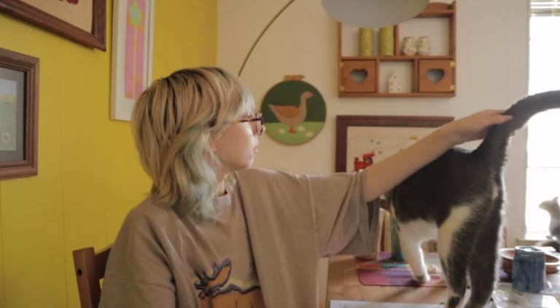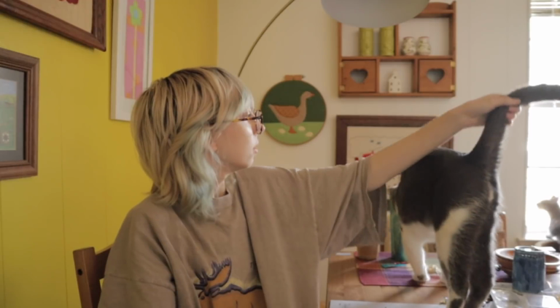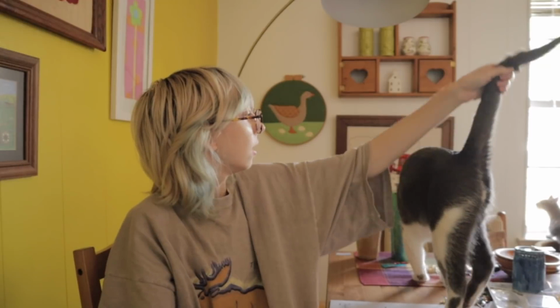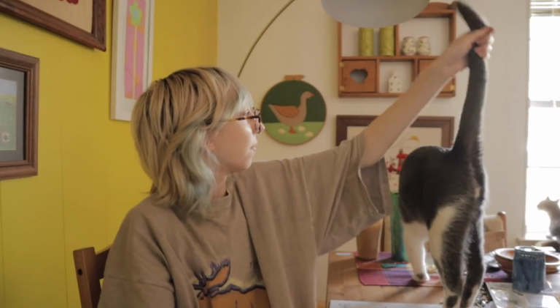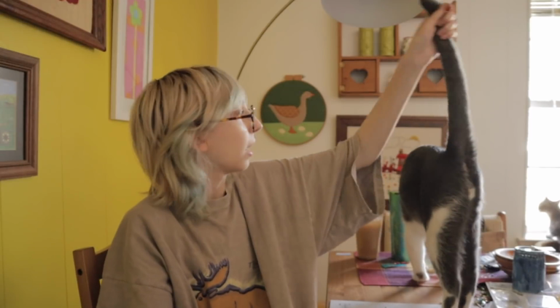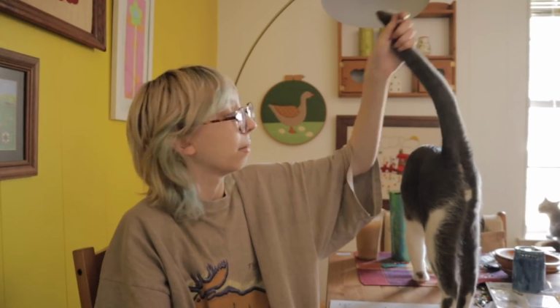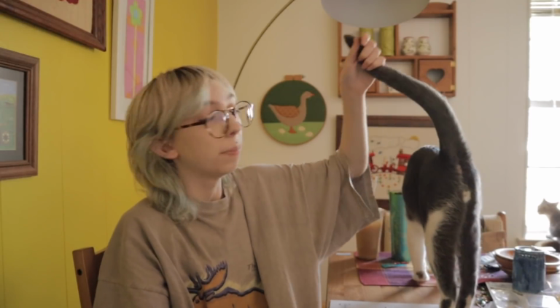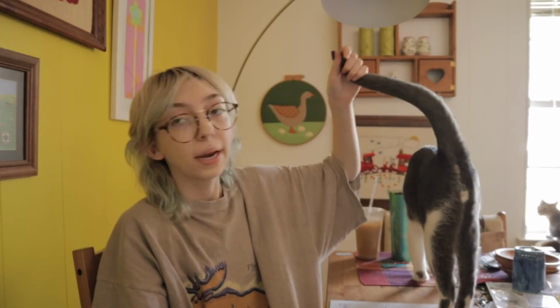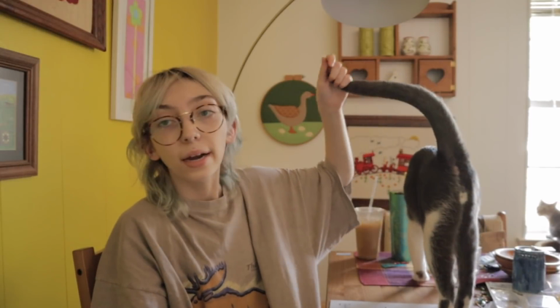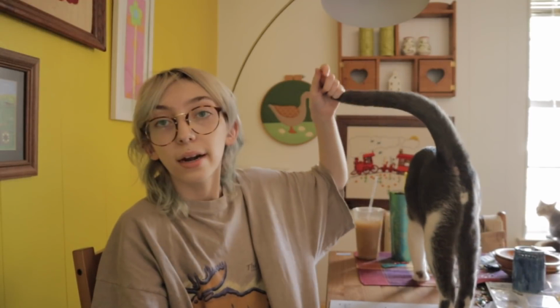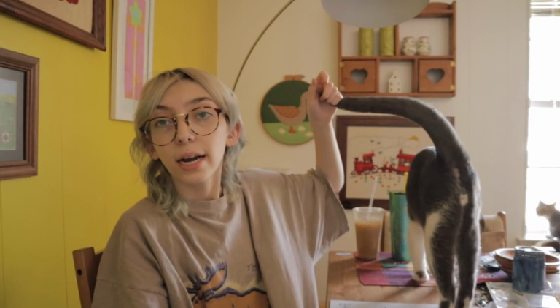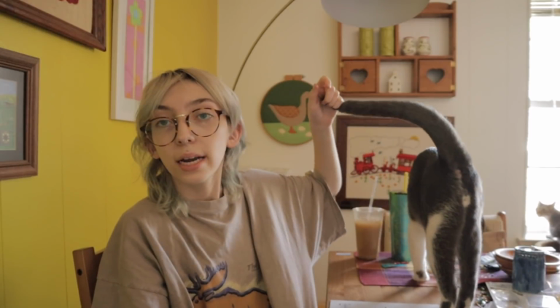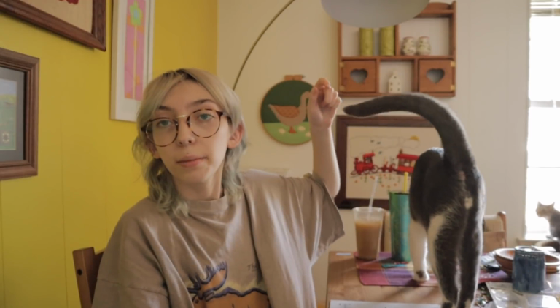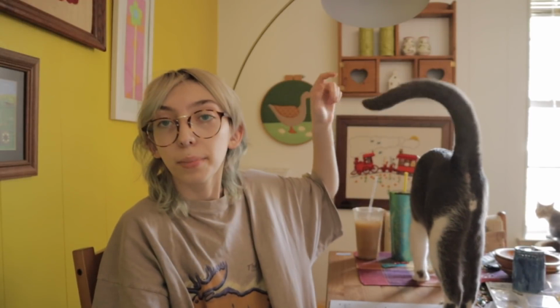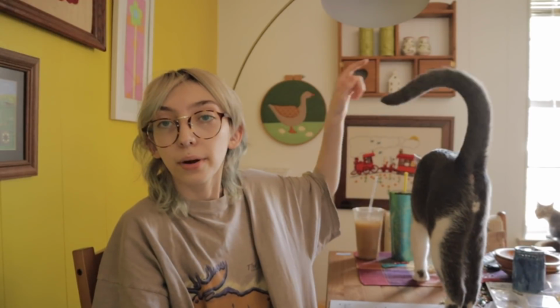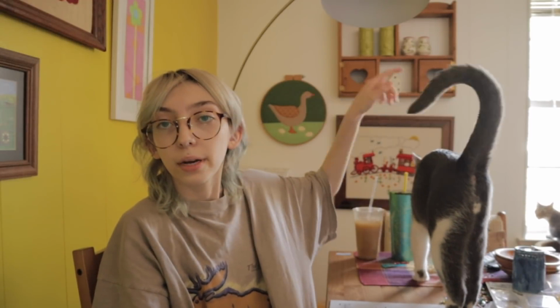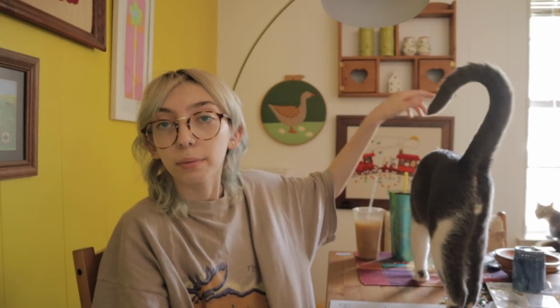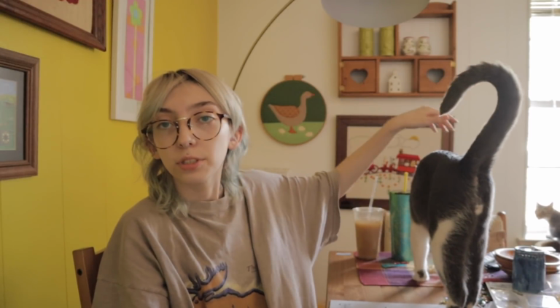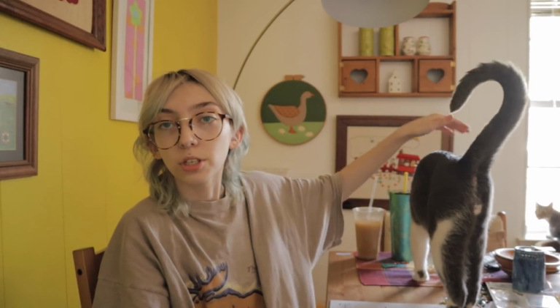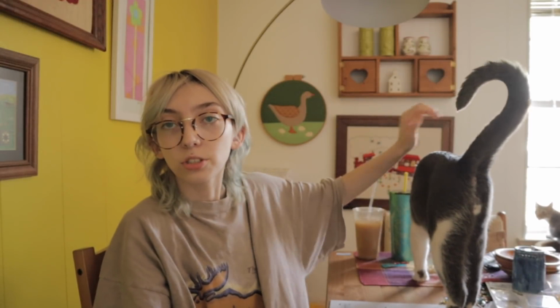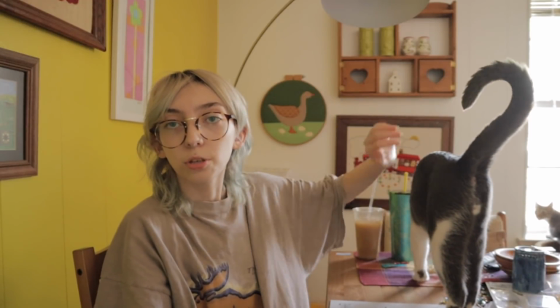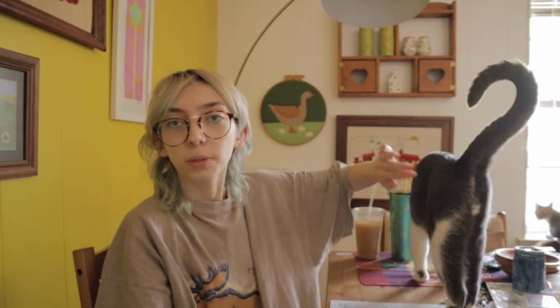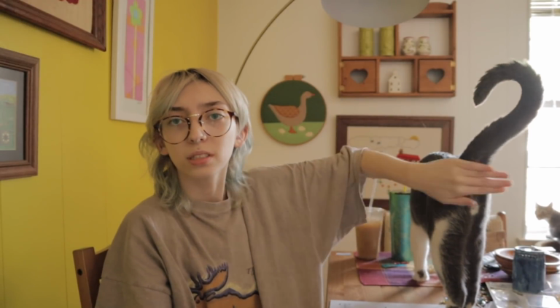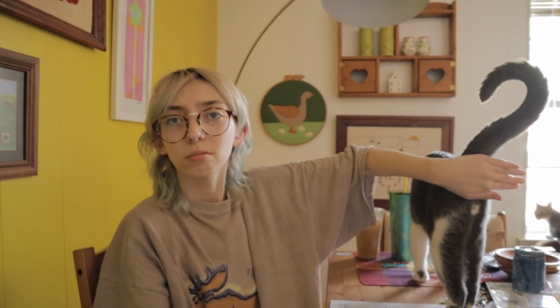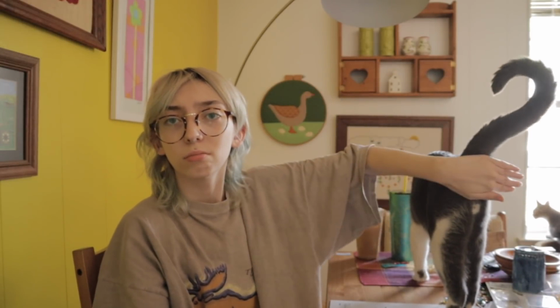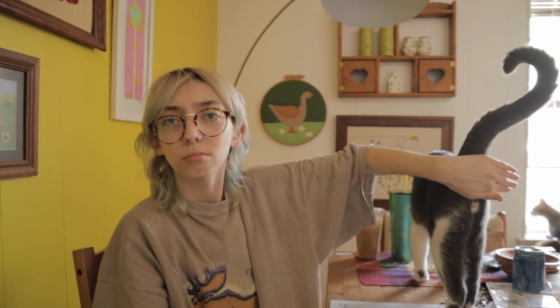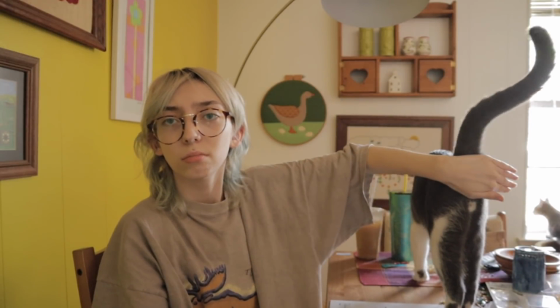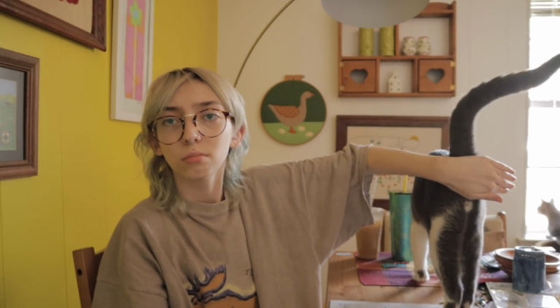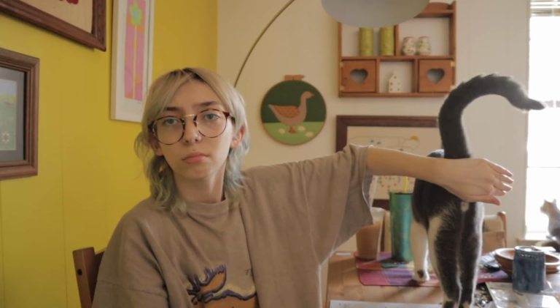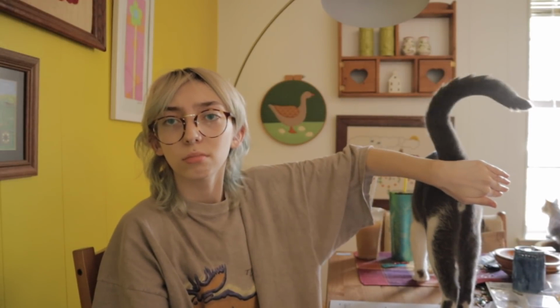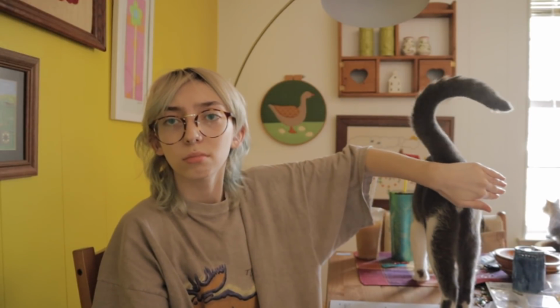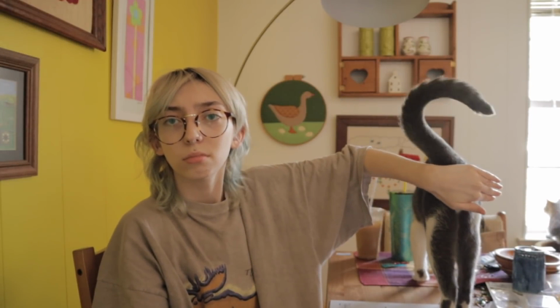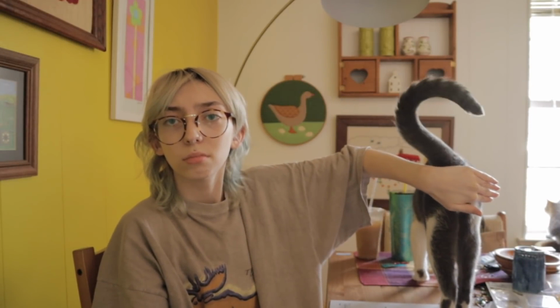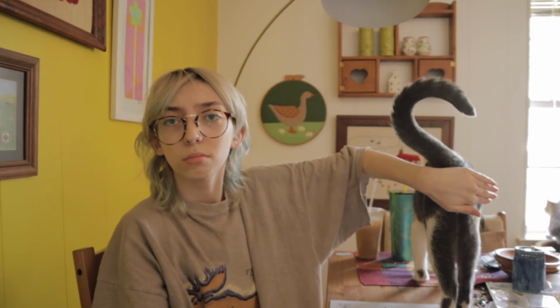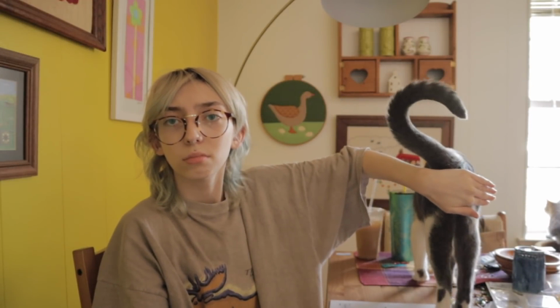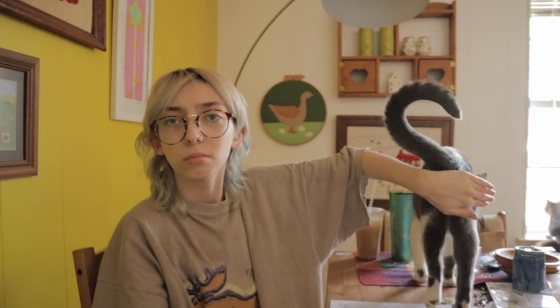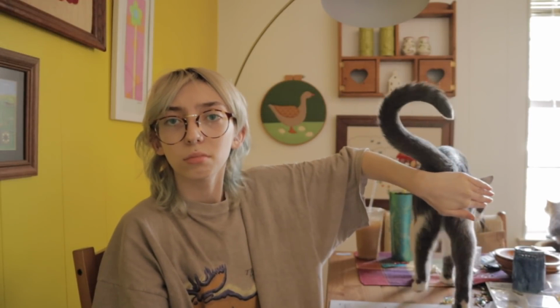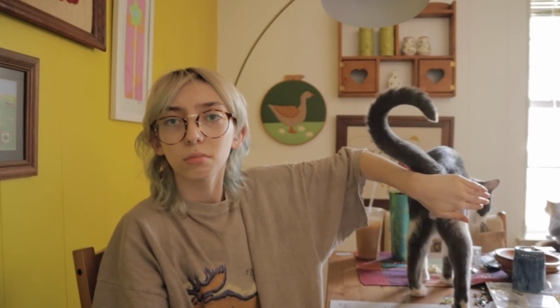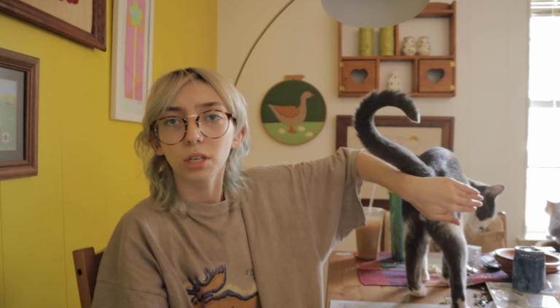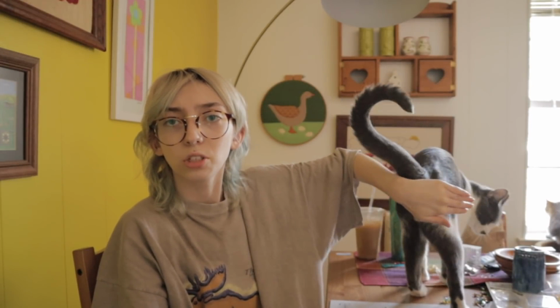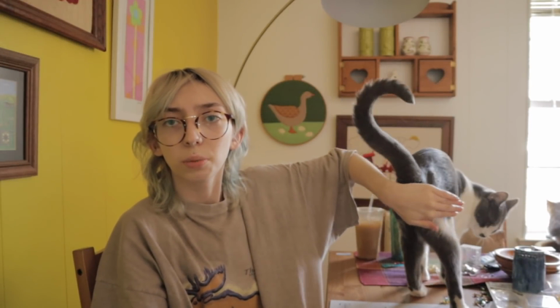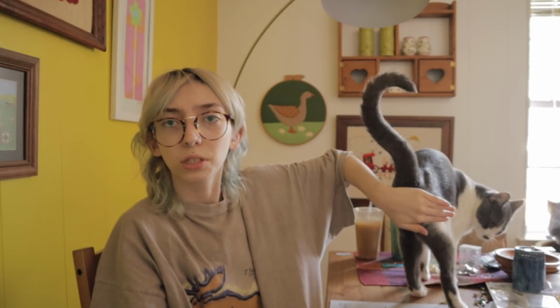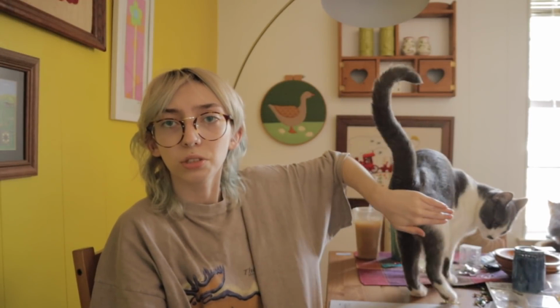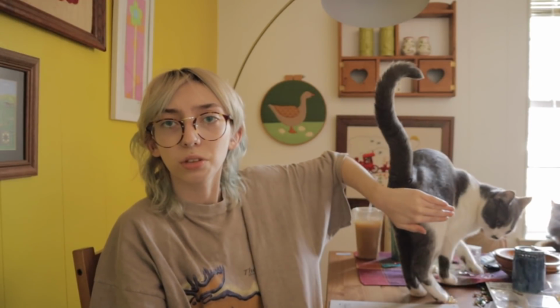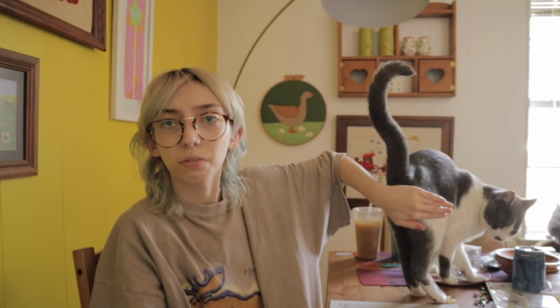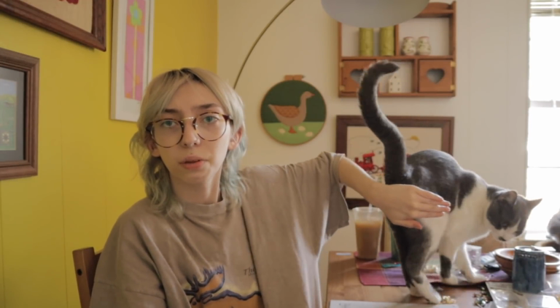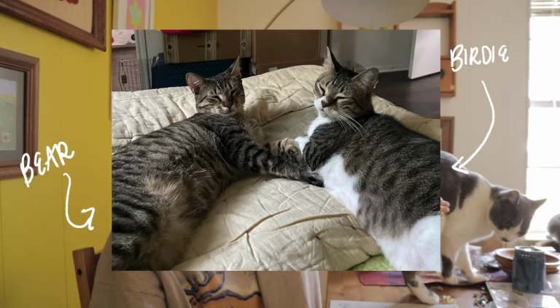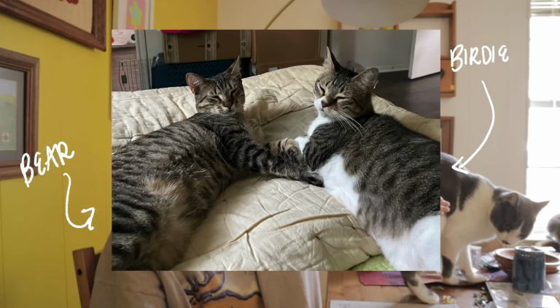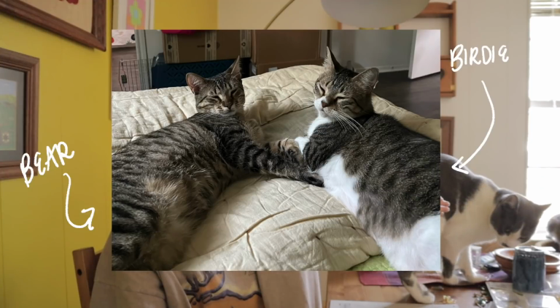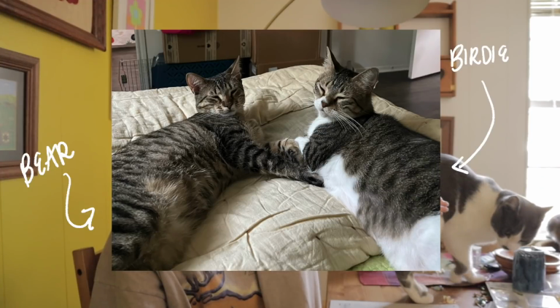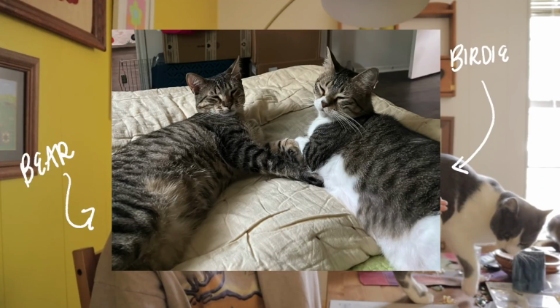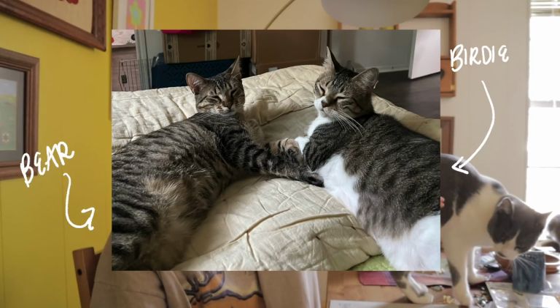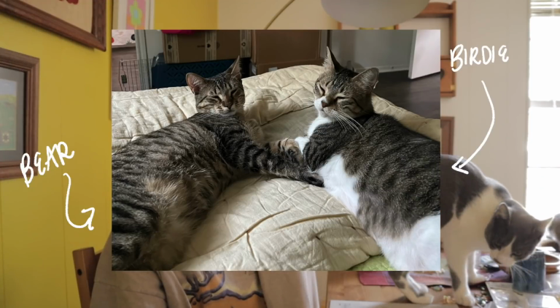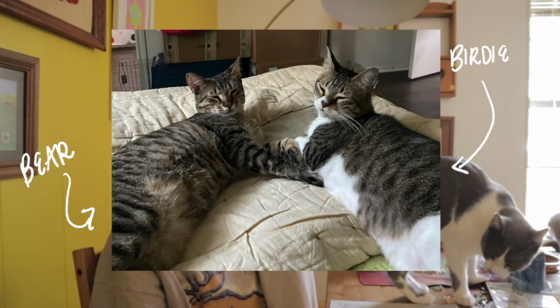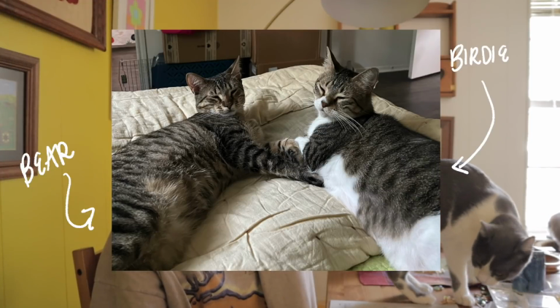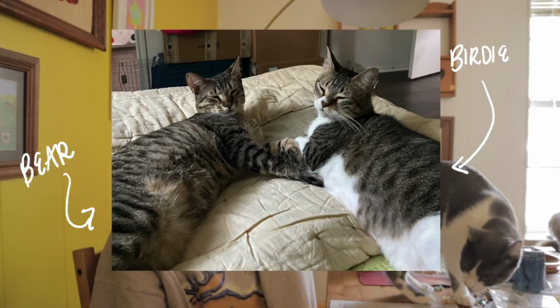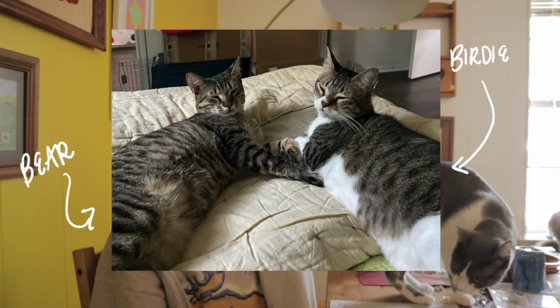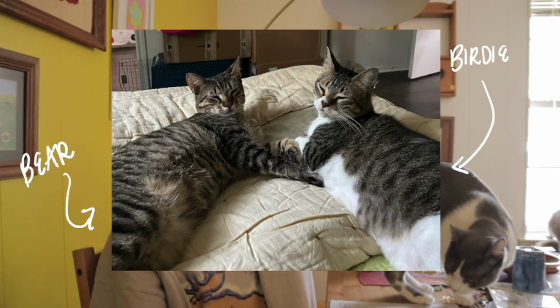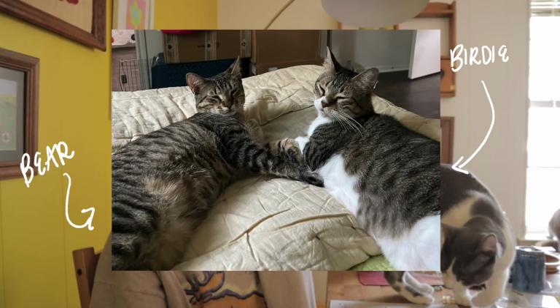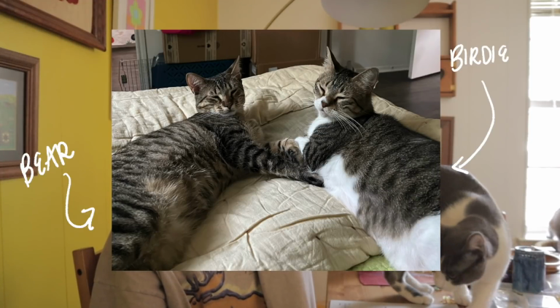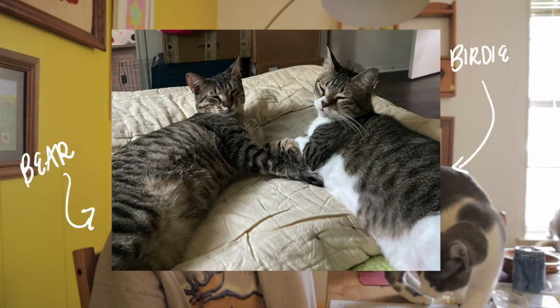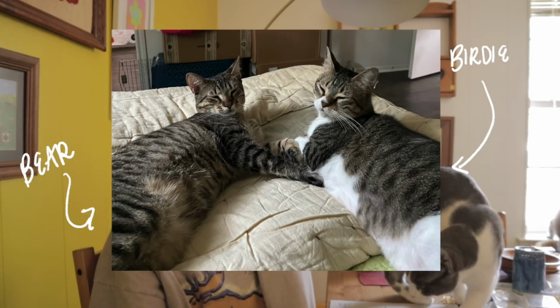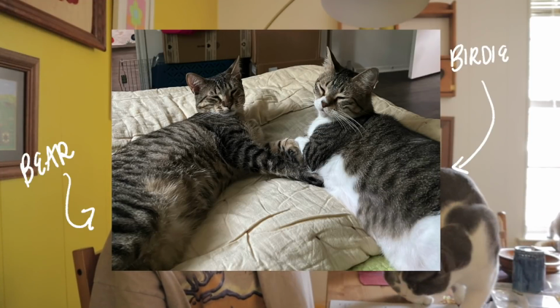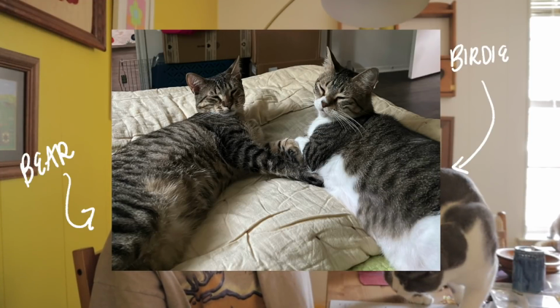Then I have Bear and Birdie — I'll show pictures of them.